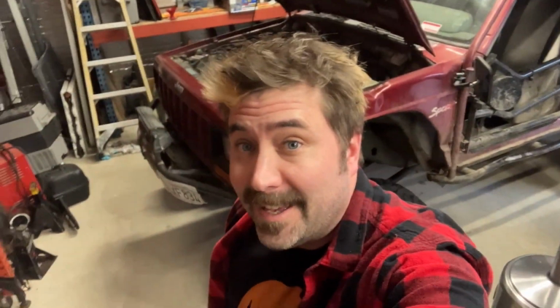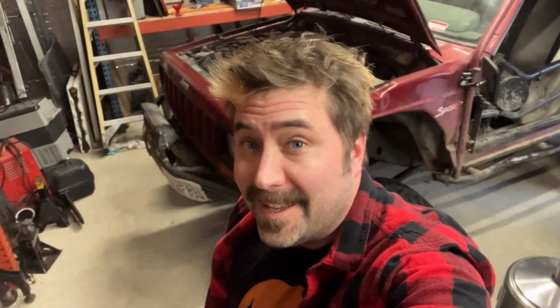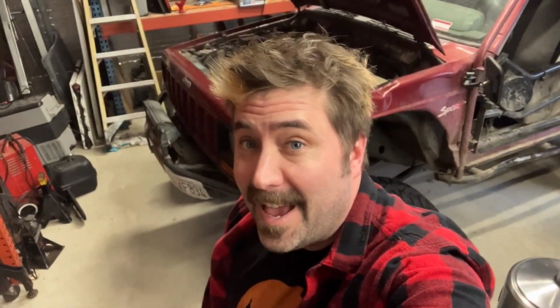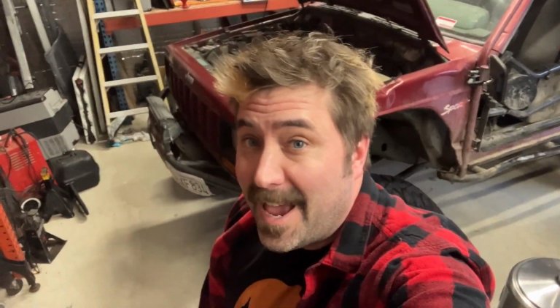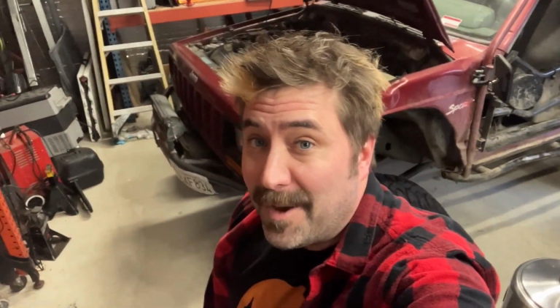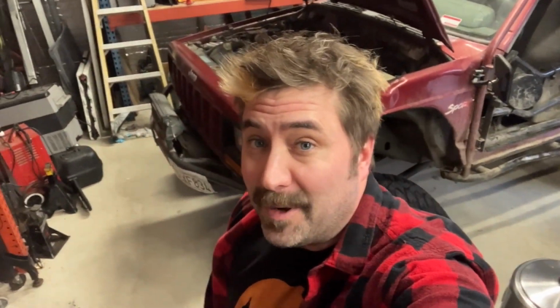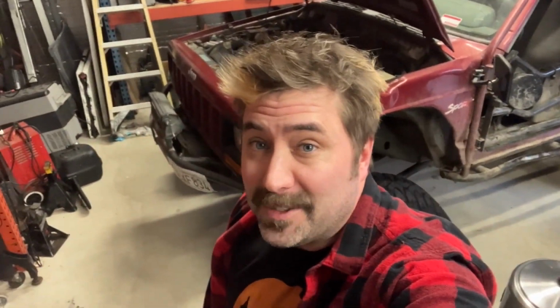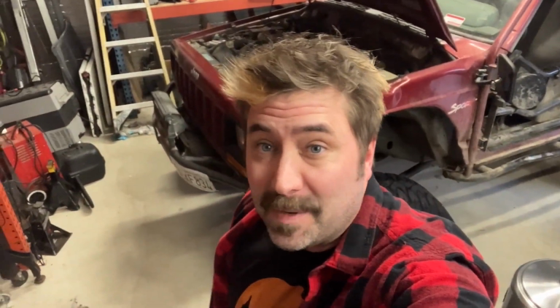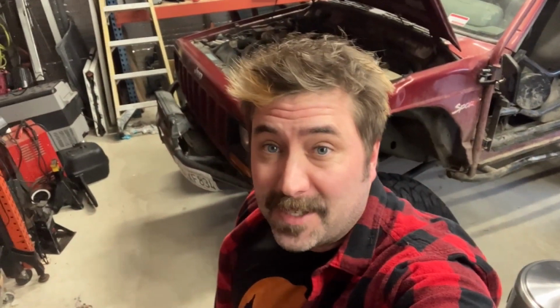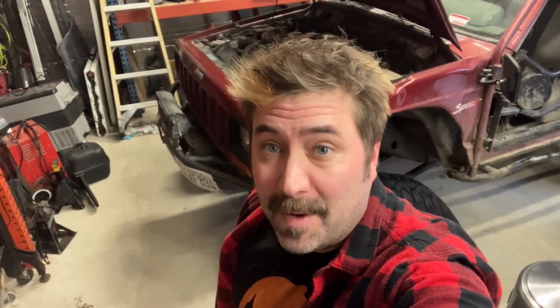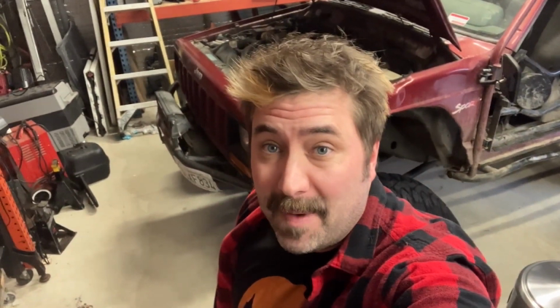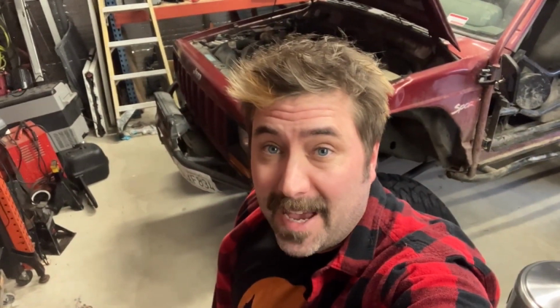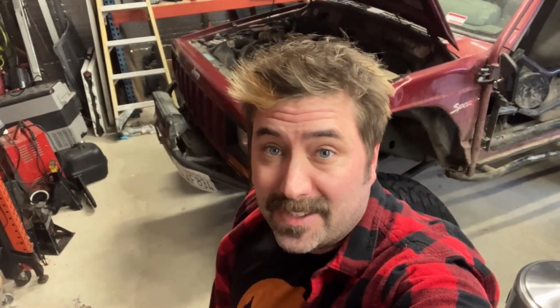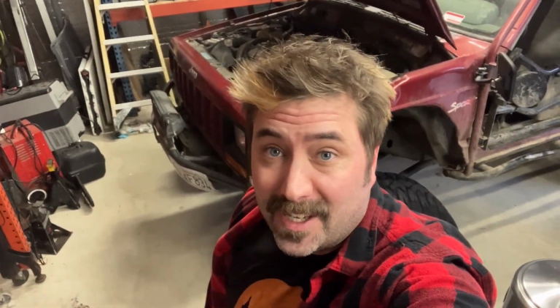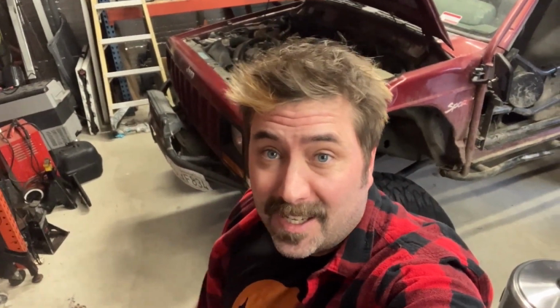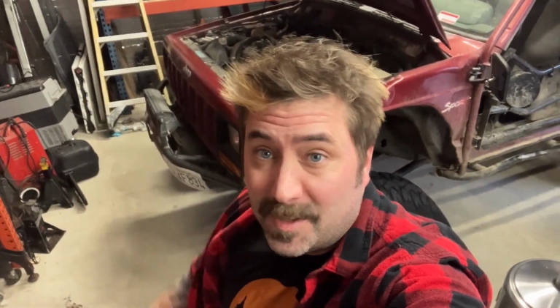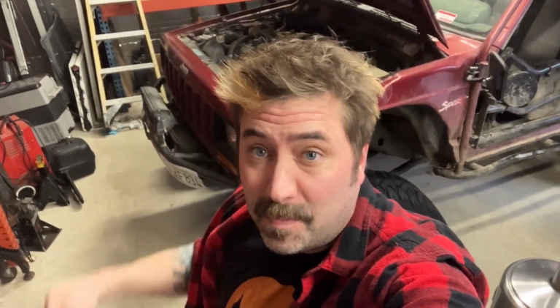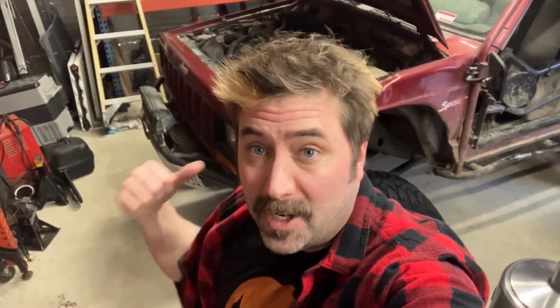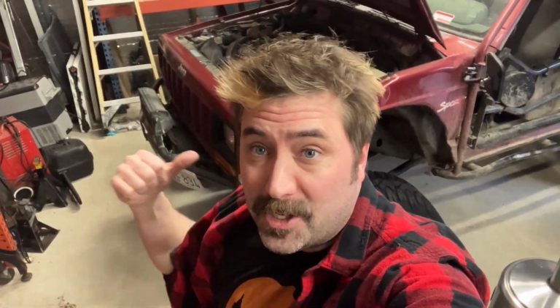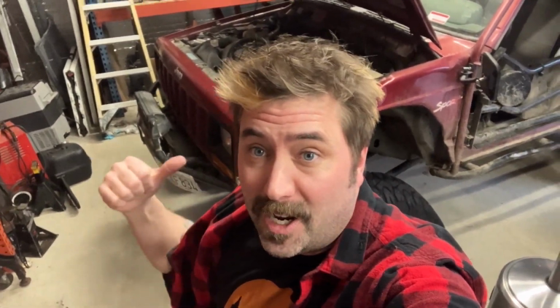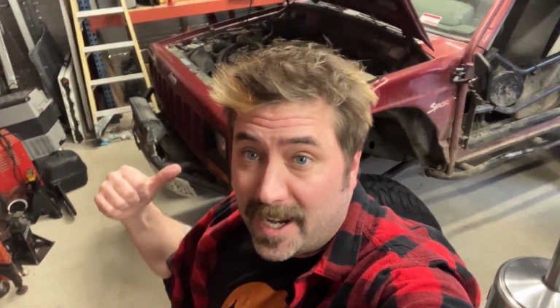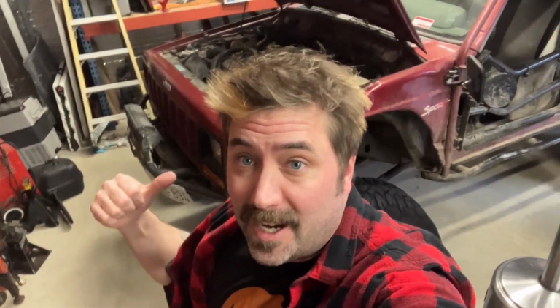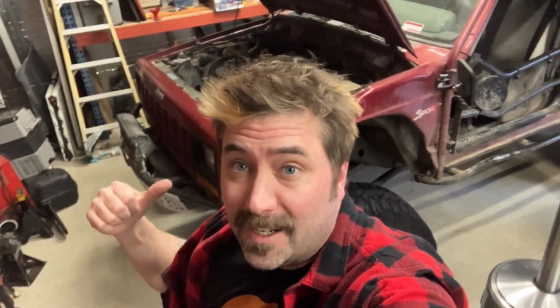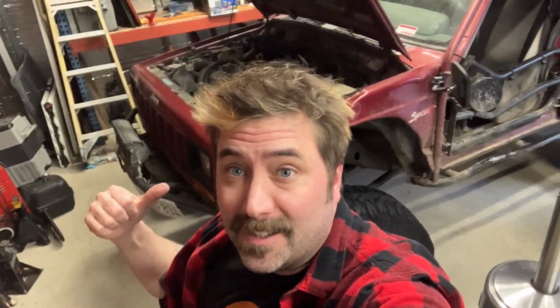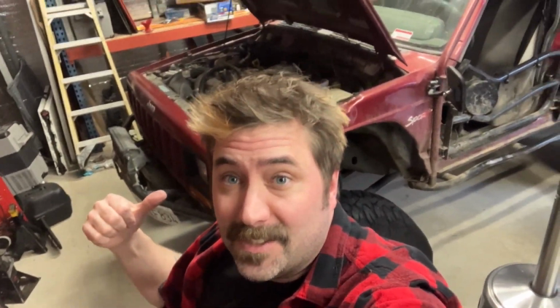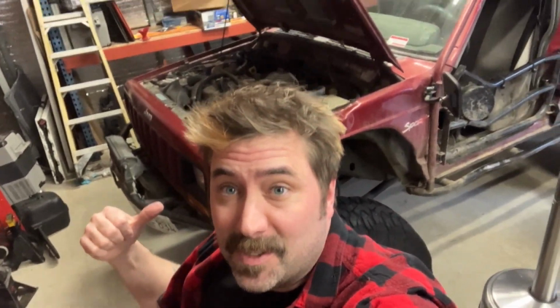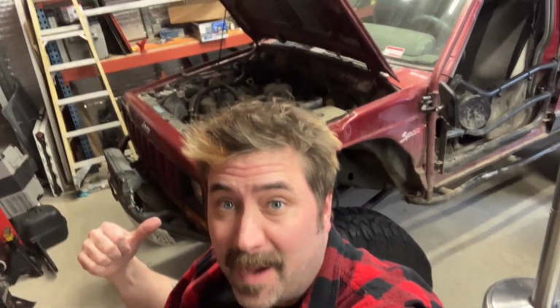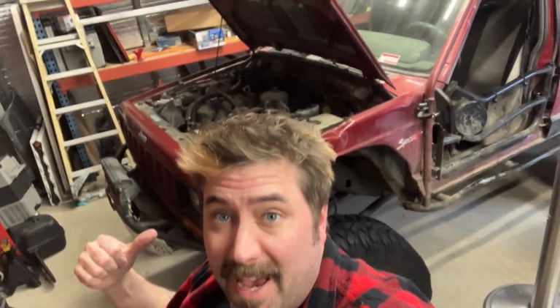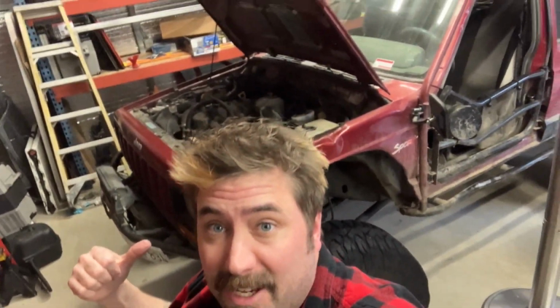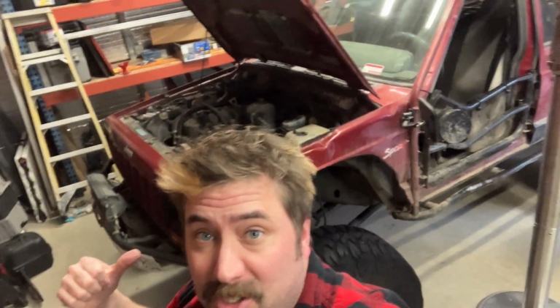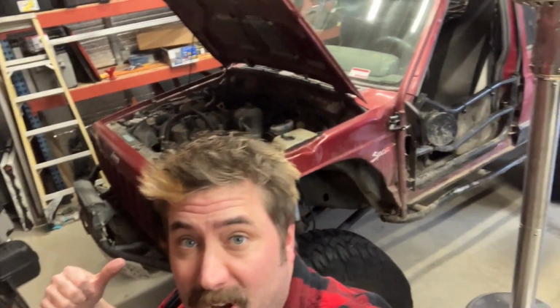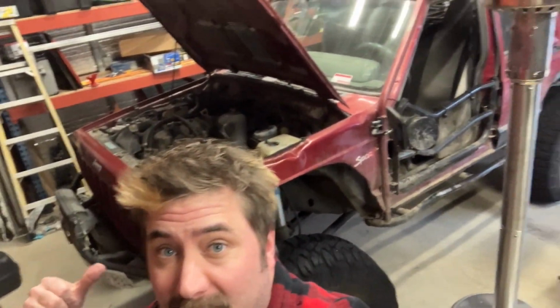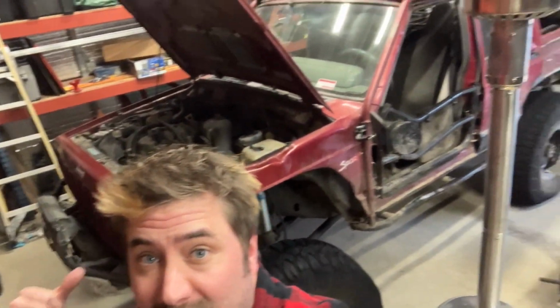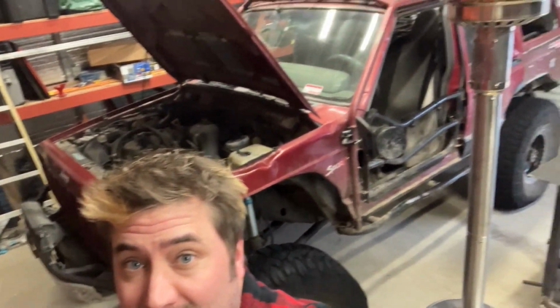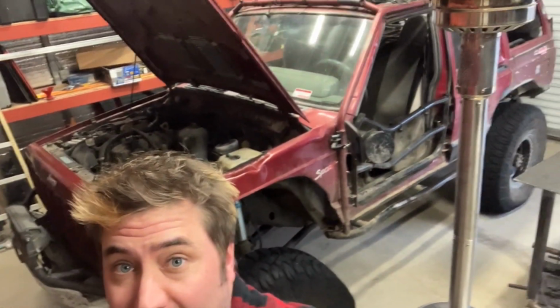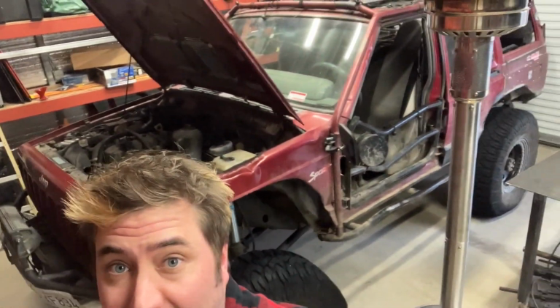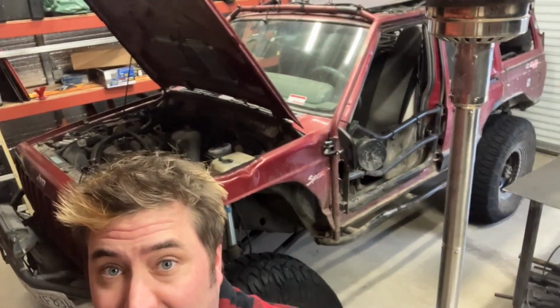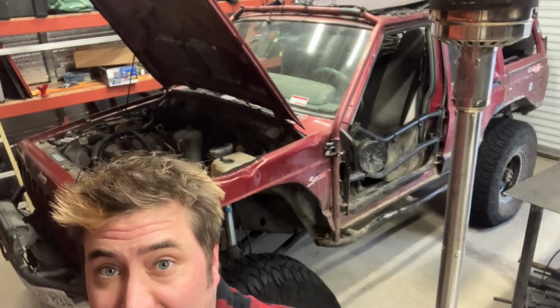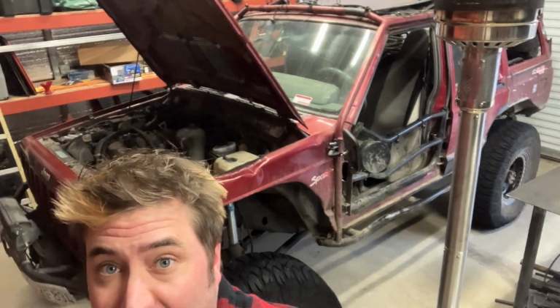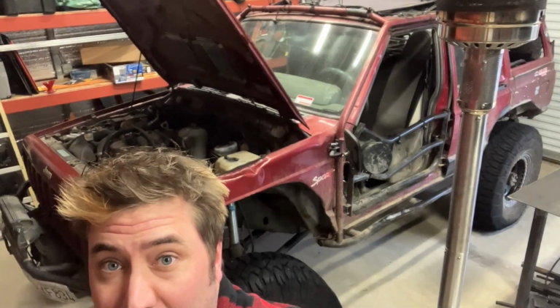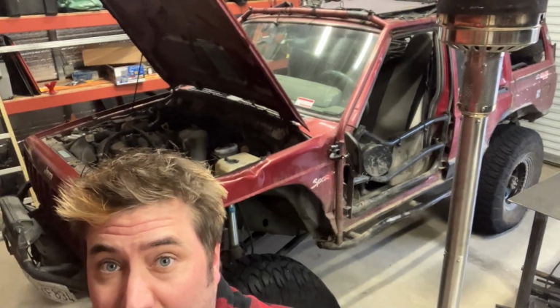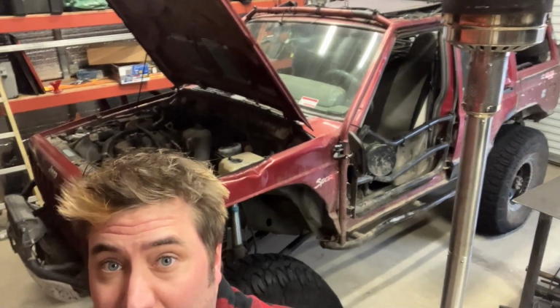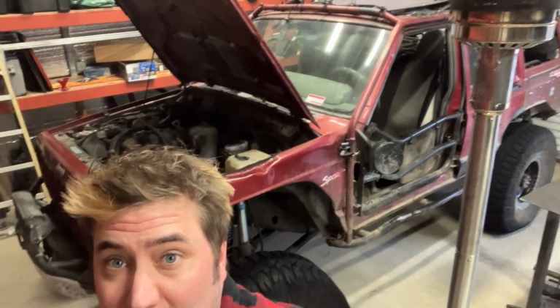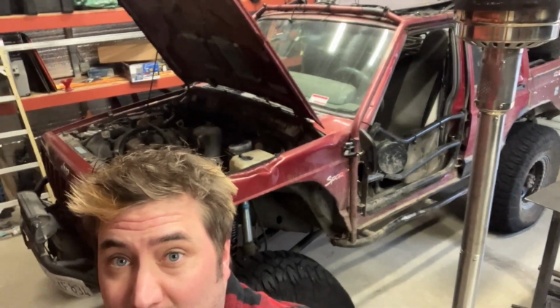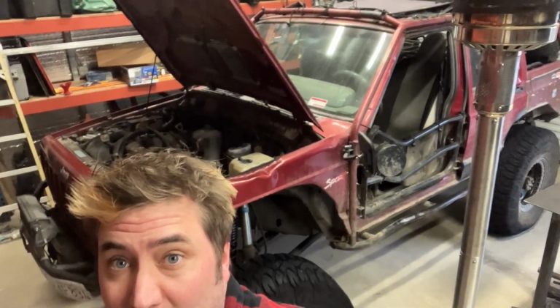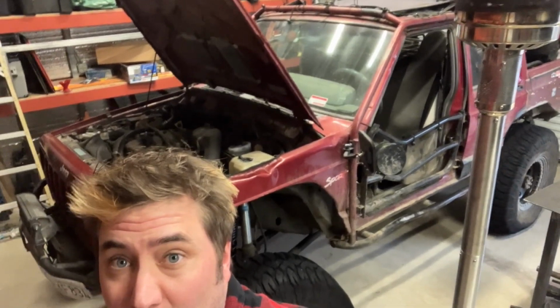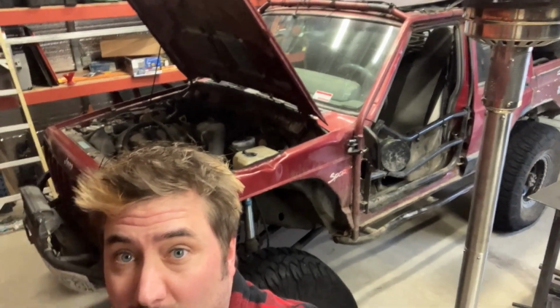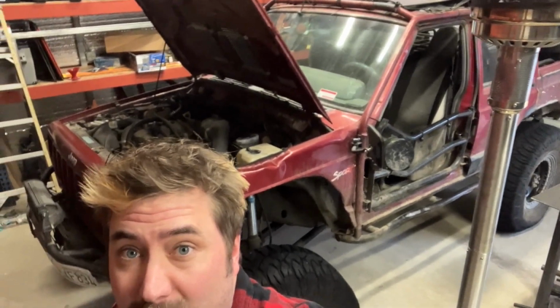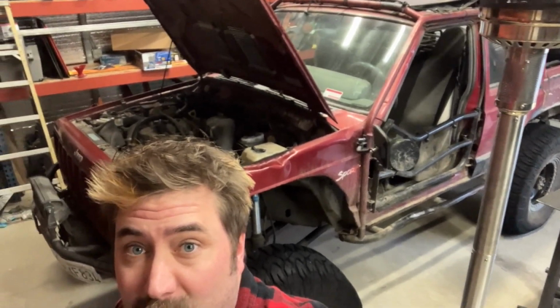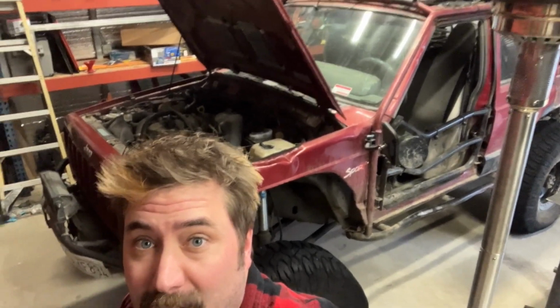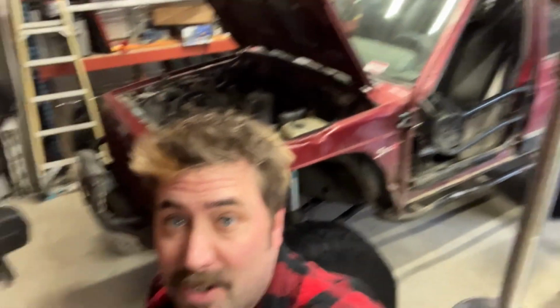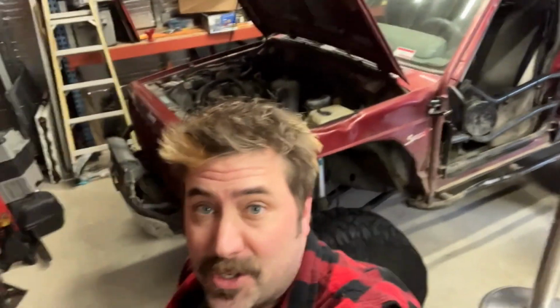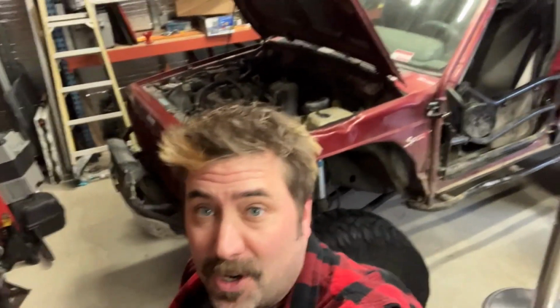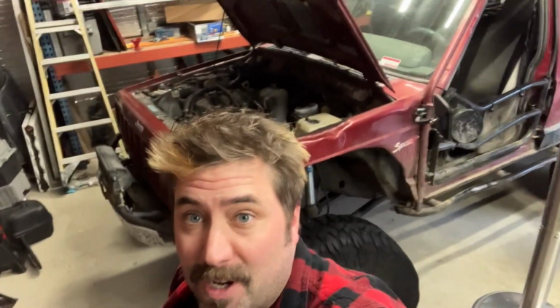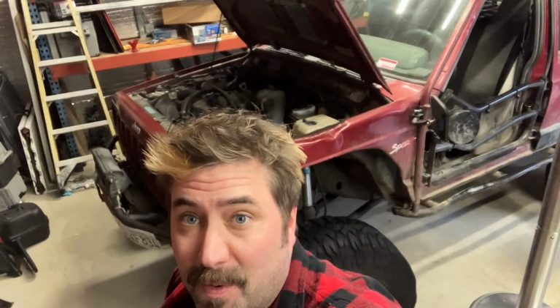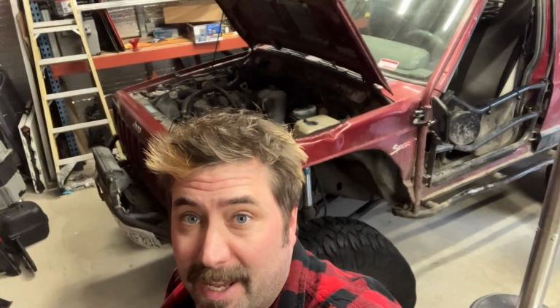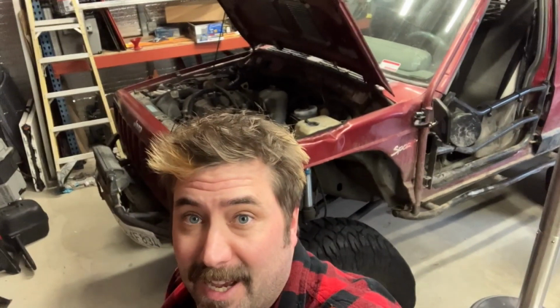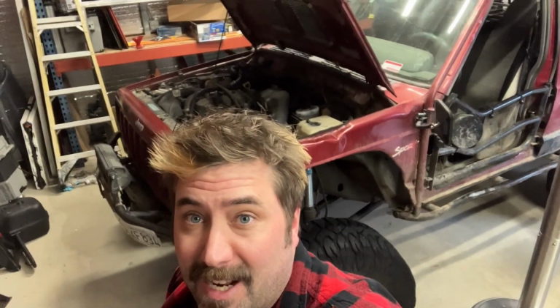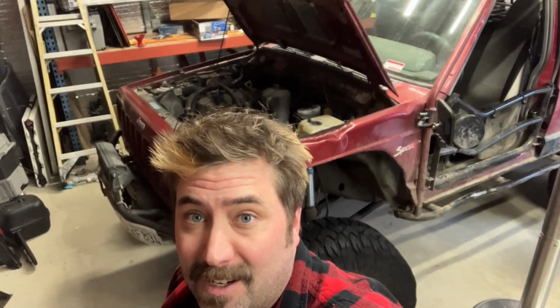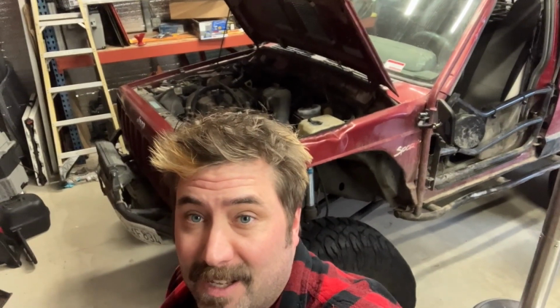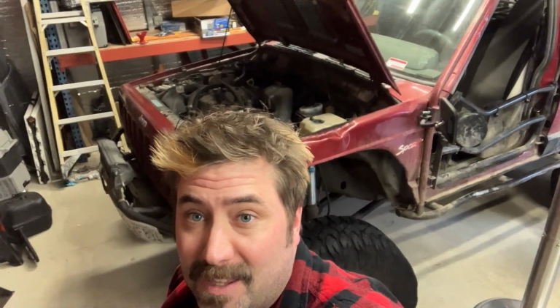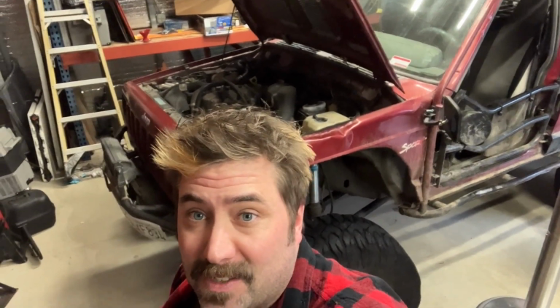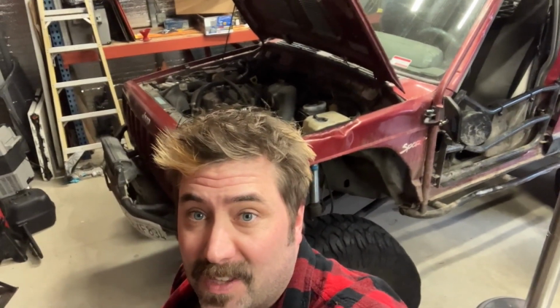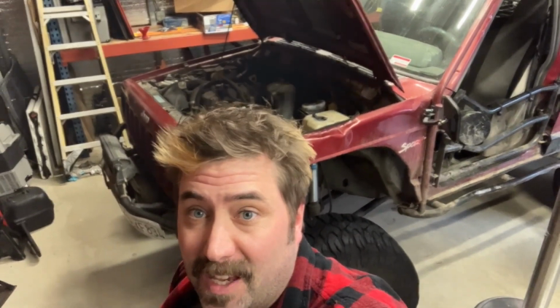Hey, what's up scumbags? Blonde John here. This is my XJ. Today we're gonna be doing a little walk around showing you what I got underneath this thing.